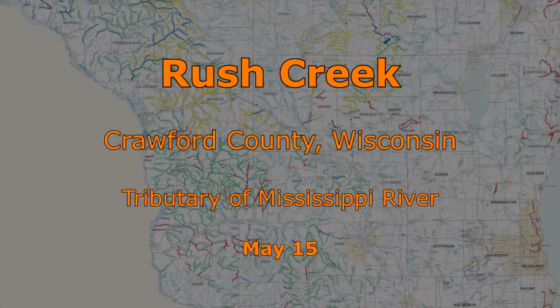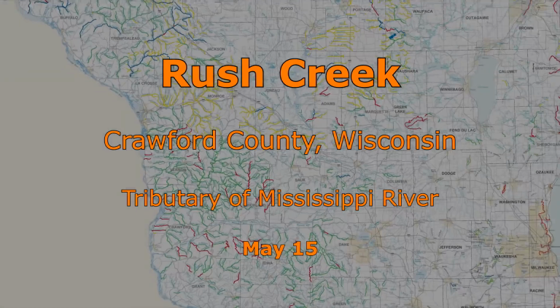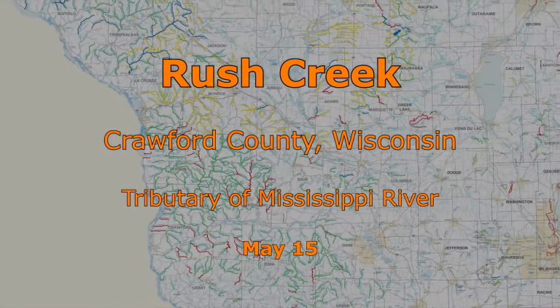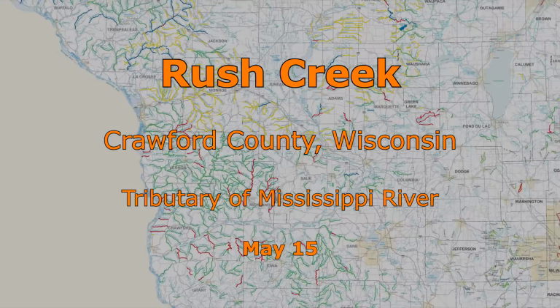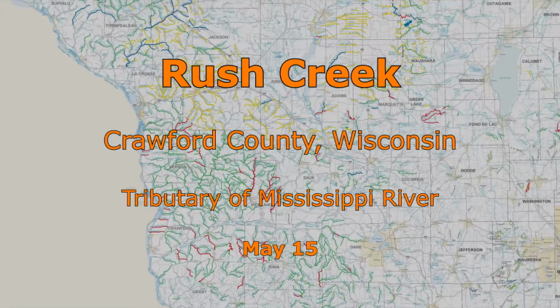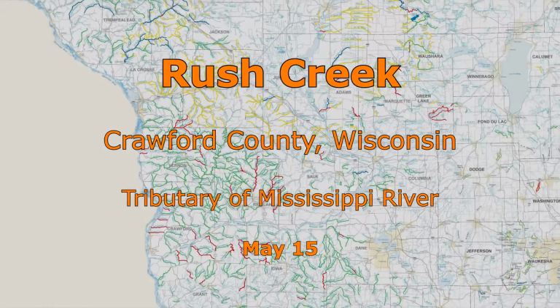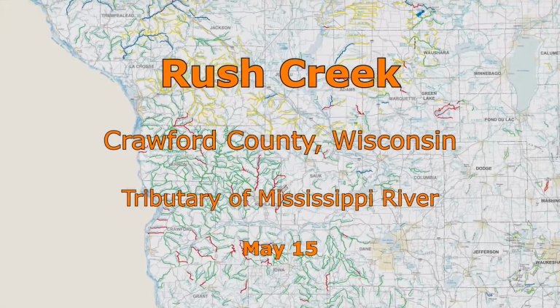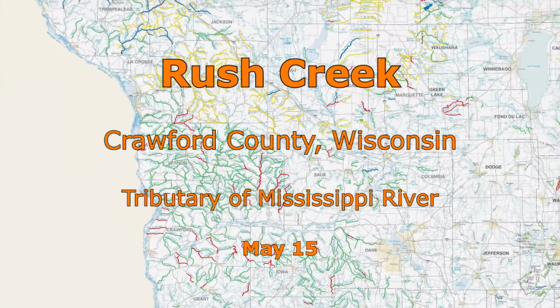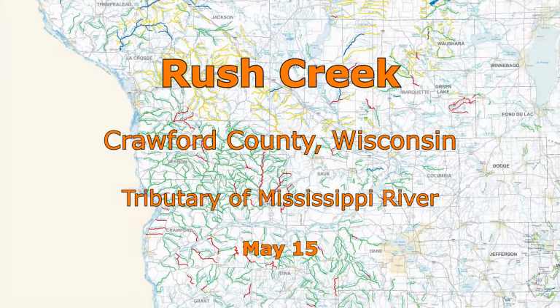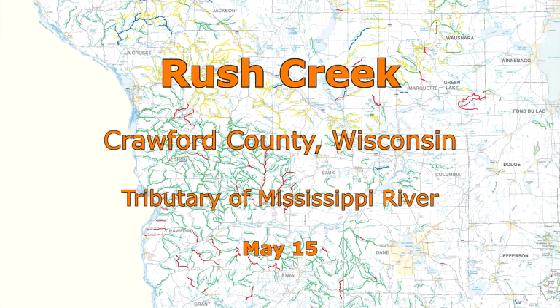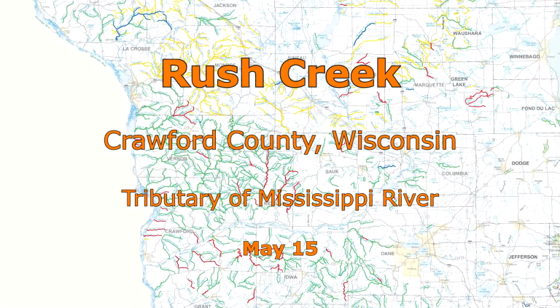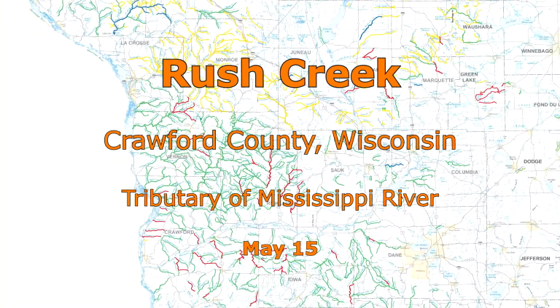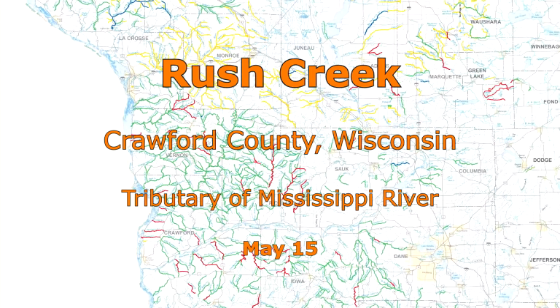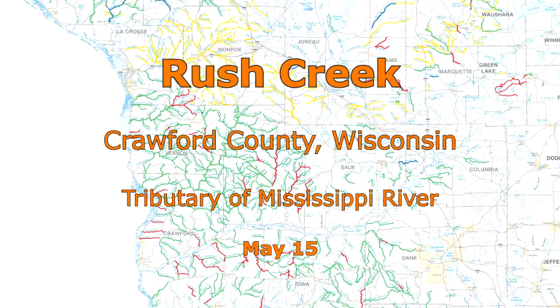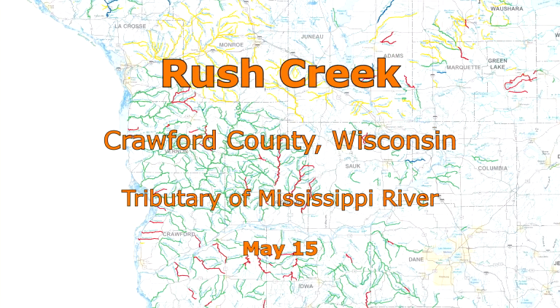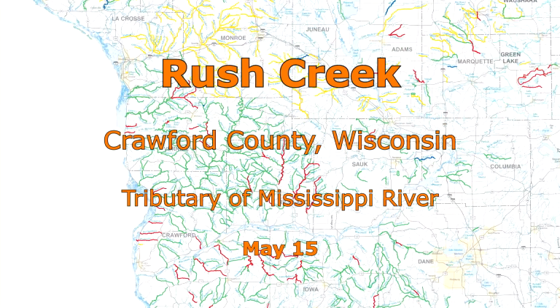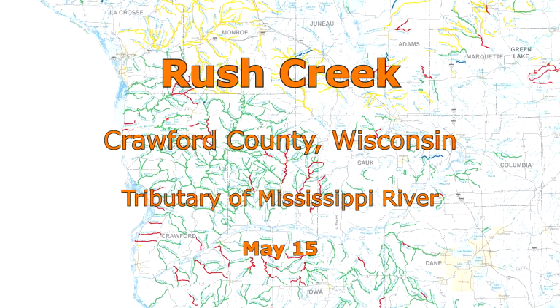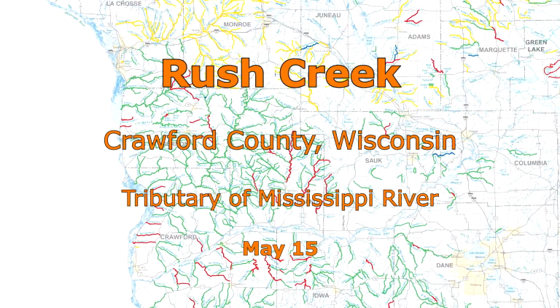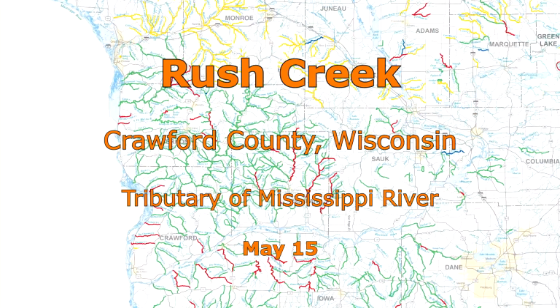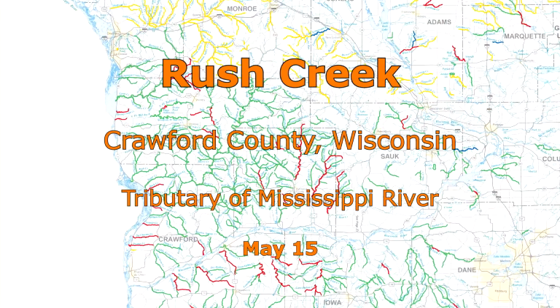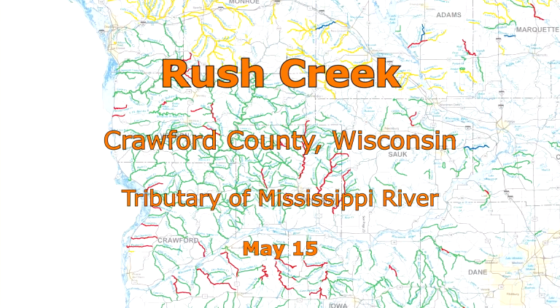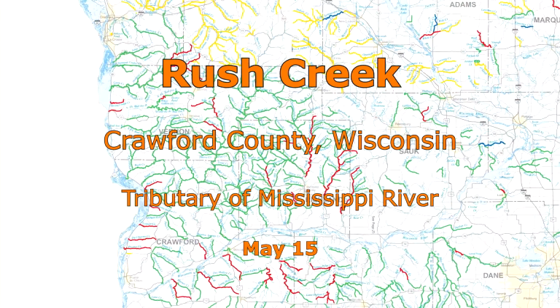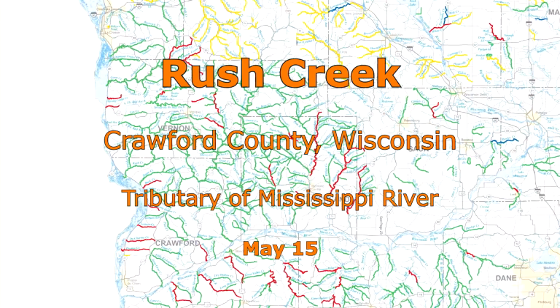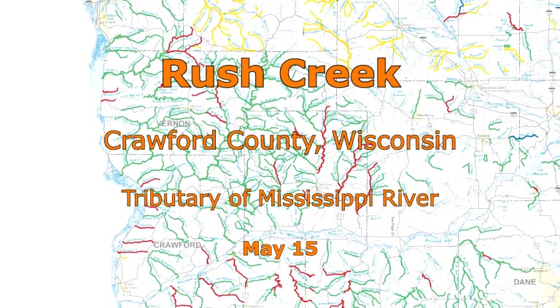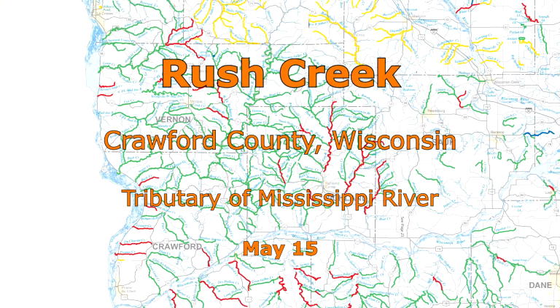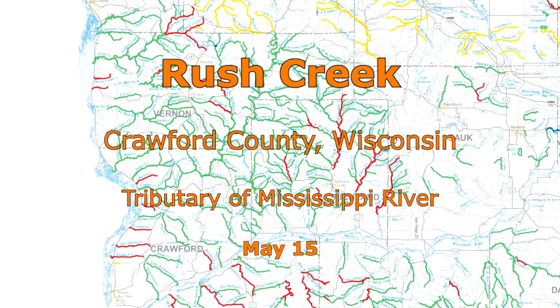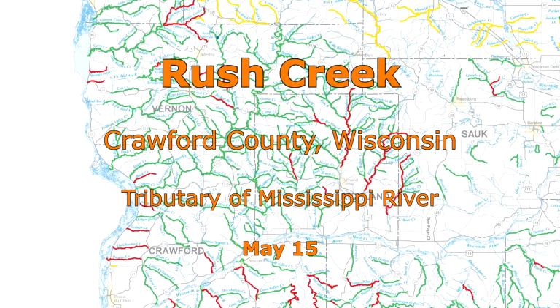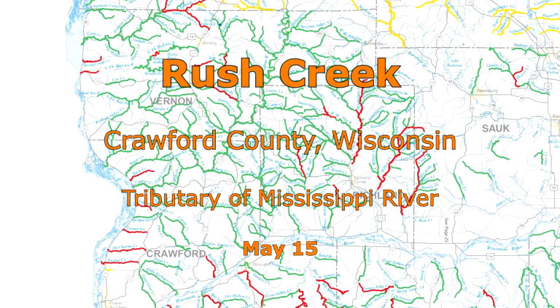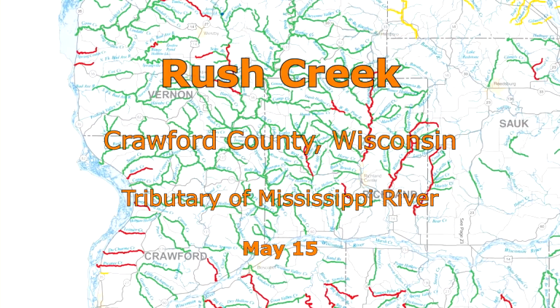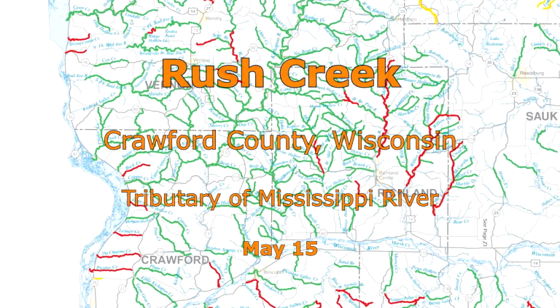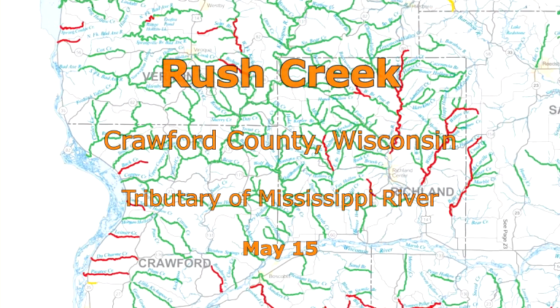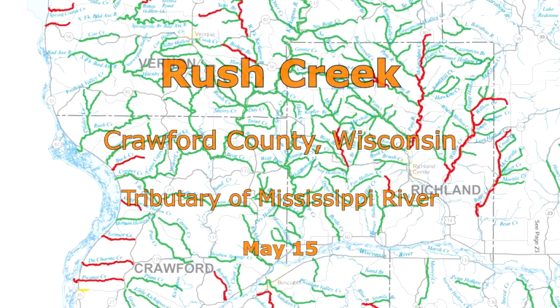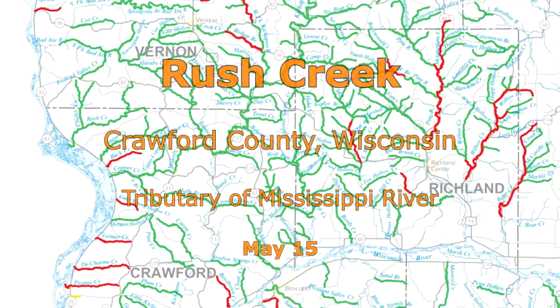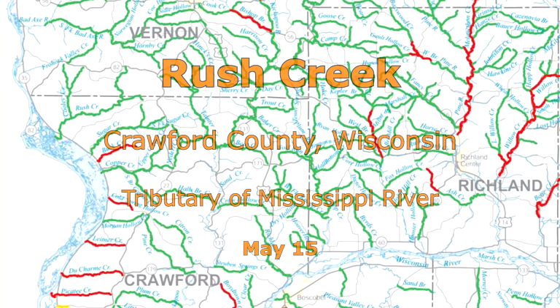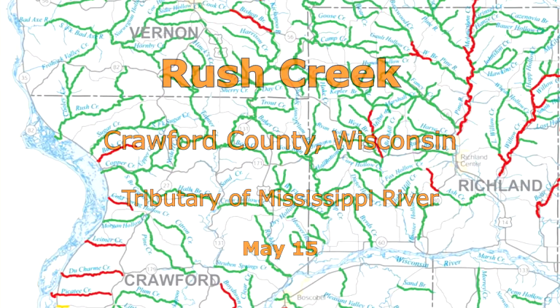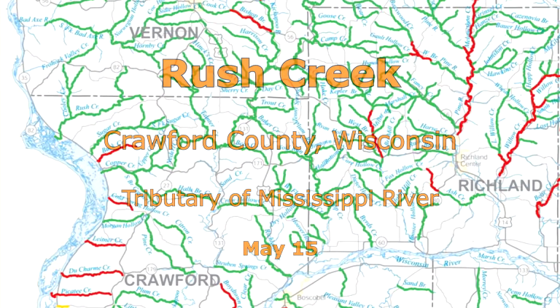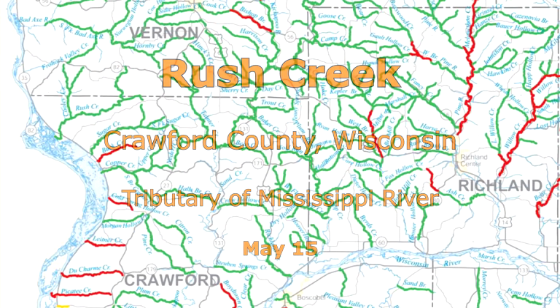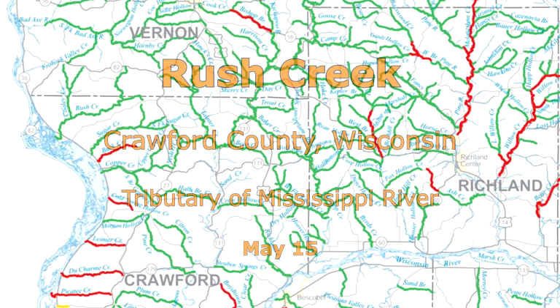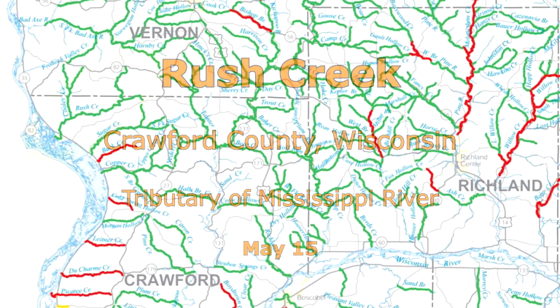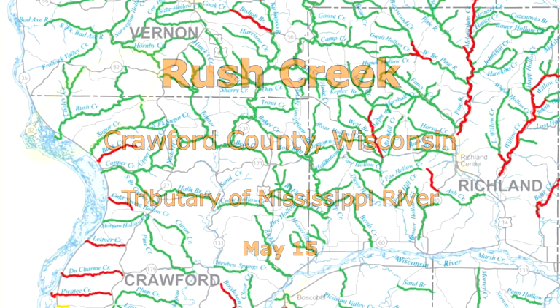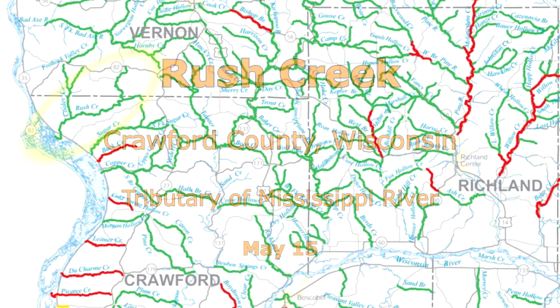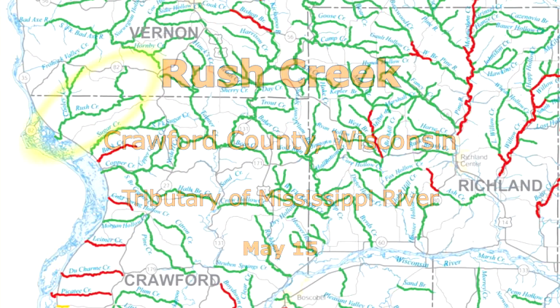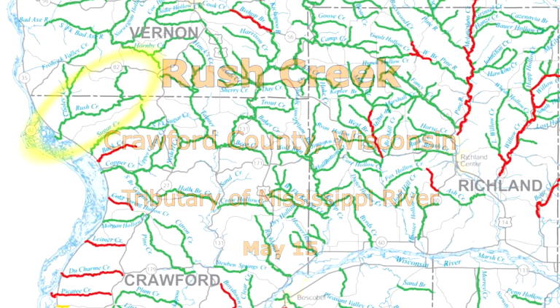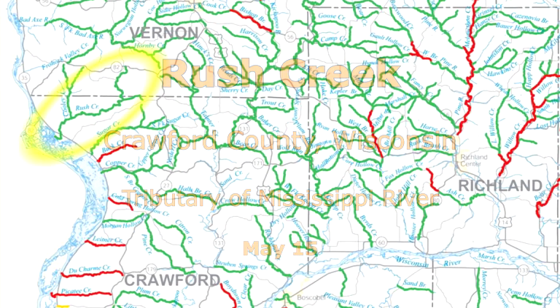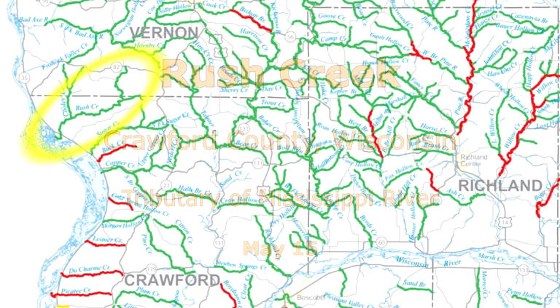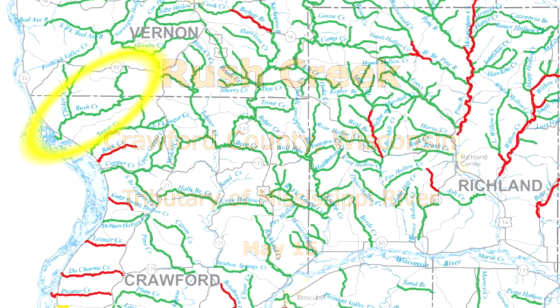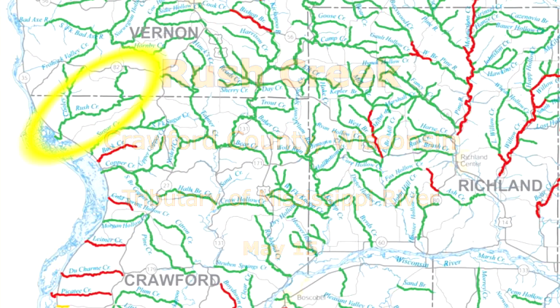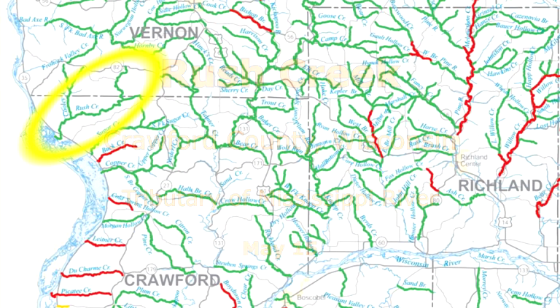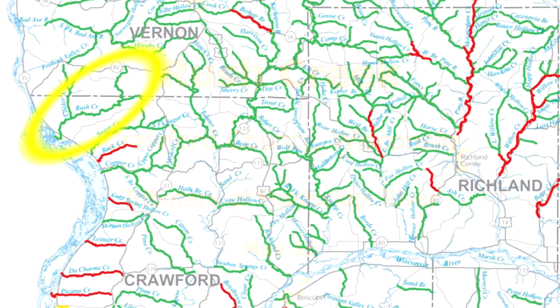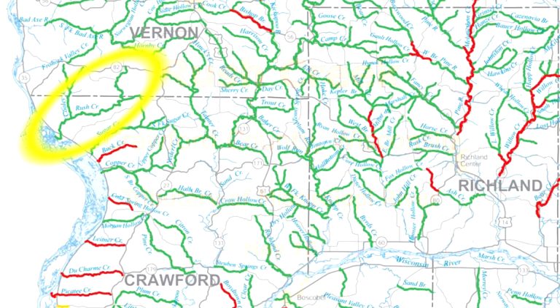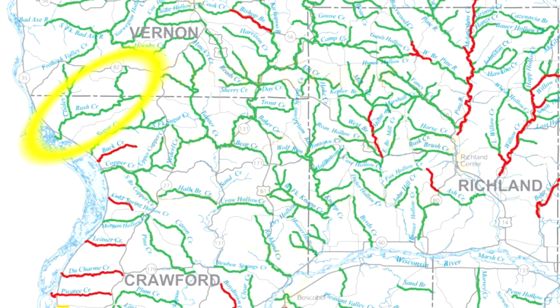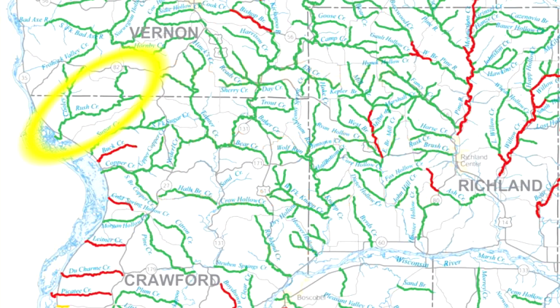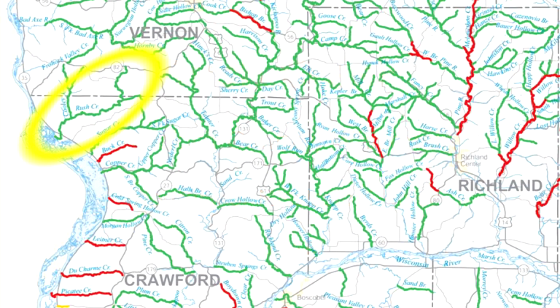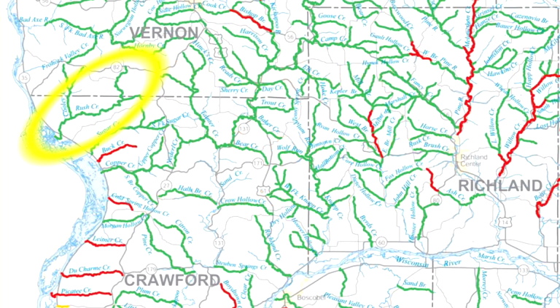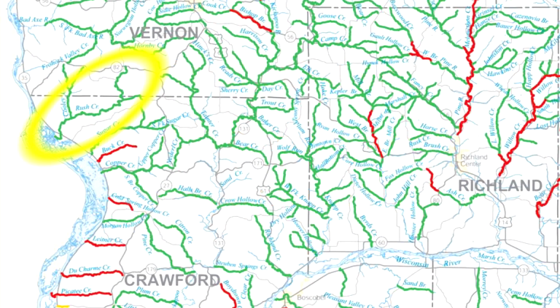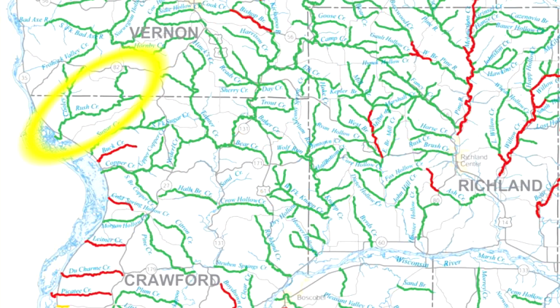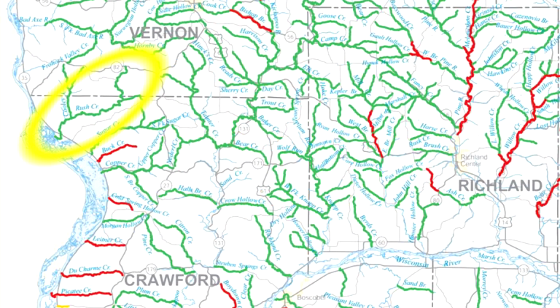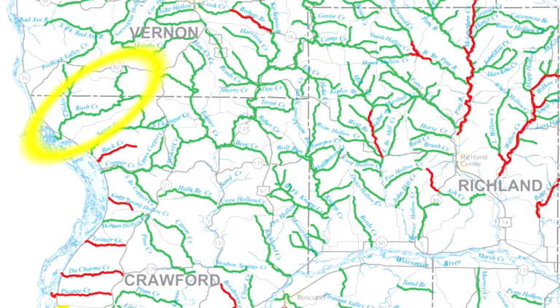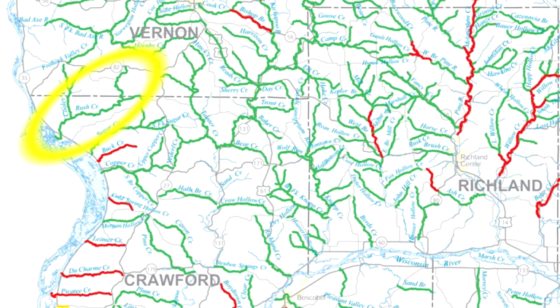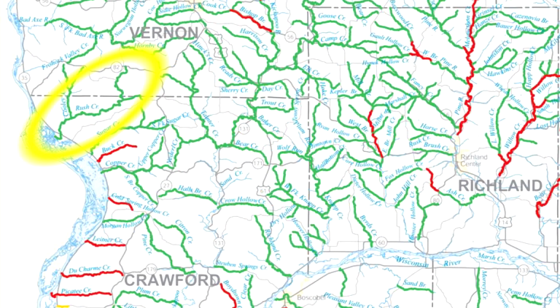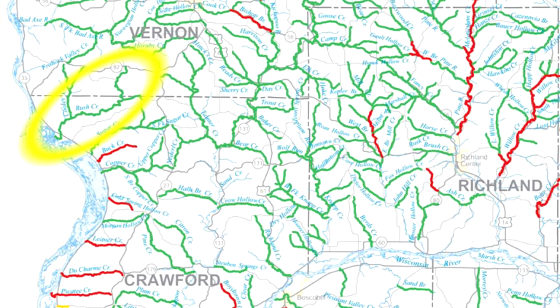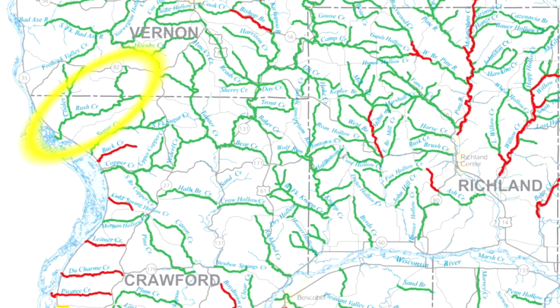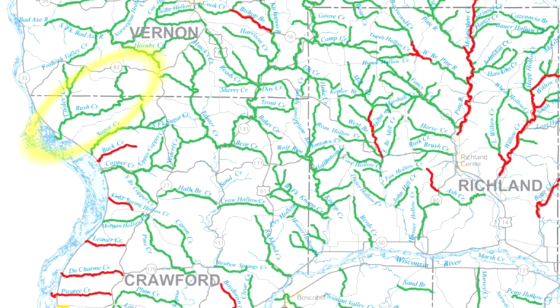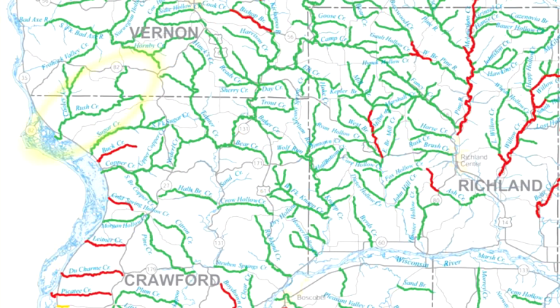Rush Creek, a tributary of the Mississippi River in Crawford County, offers 11 miles of Class II trout water.